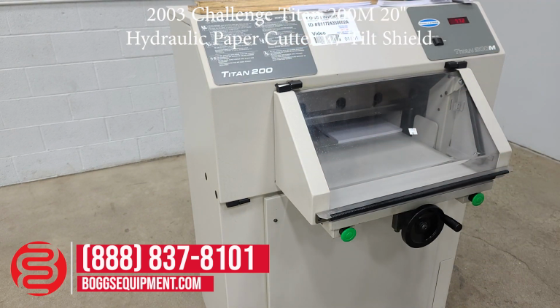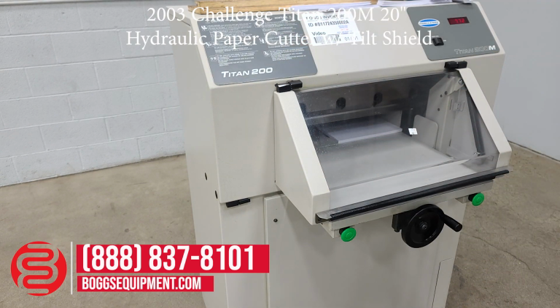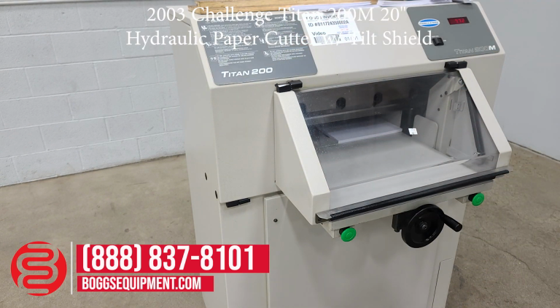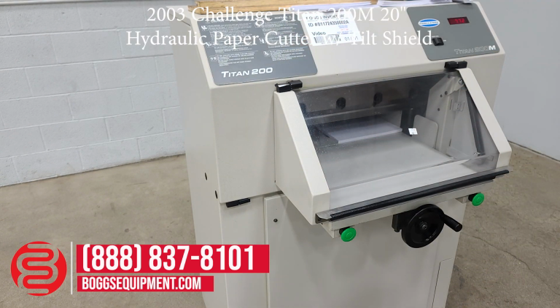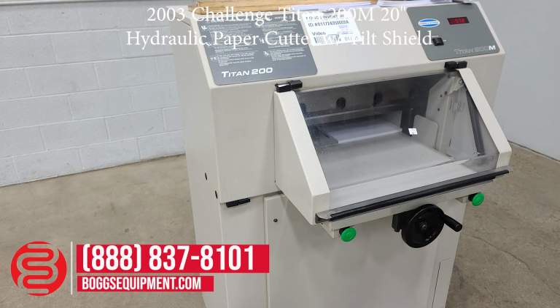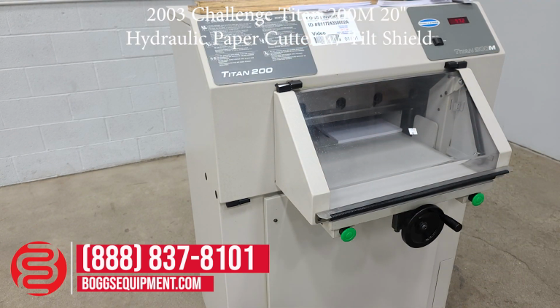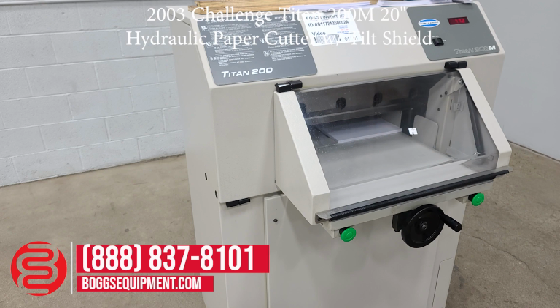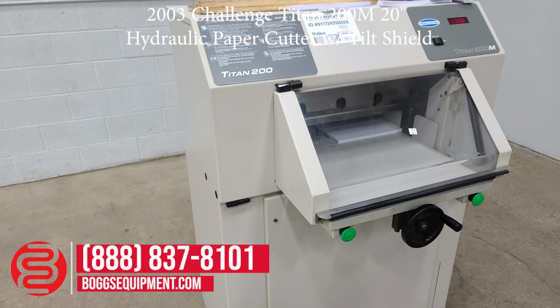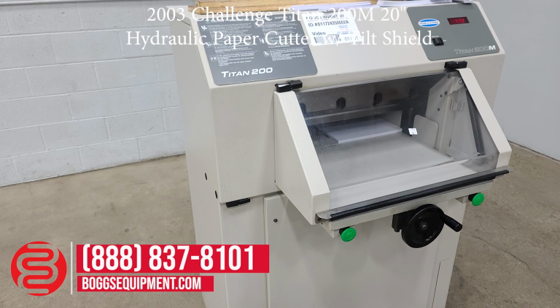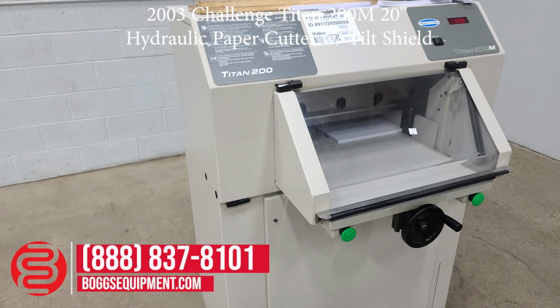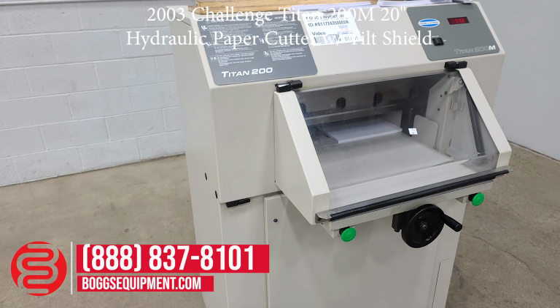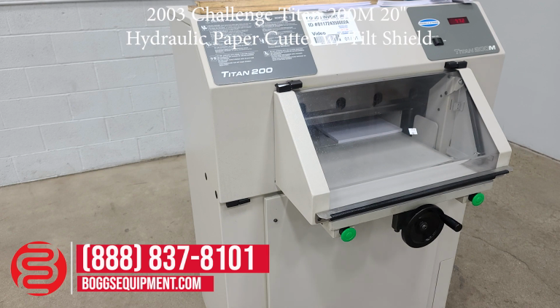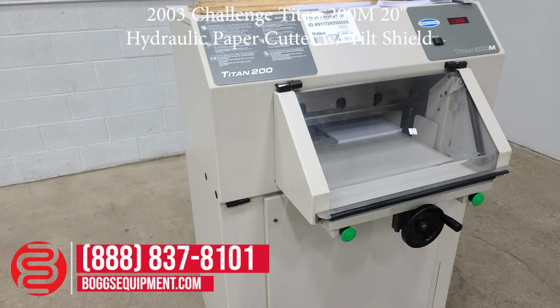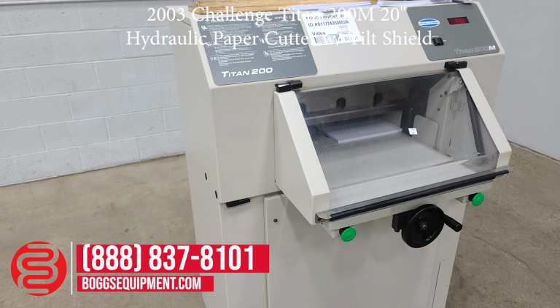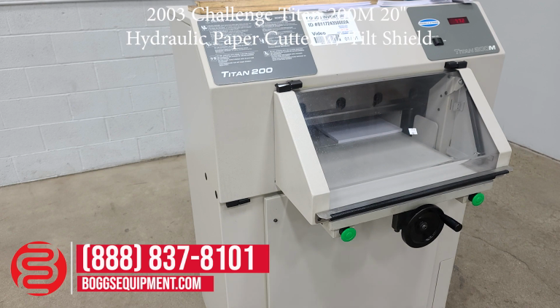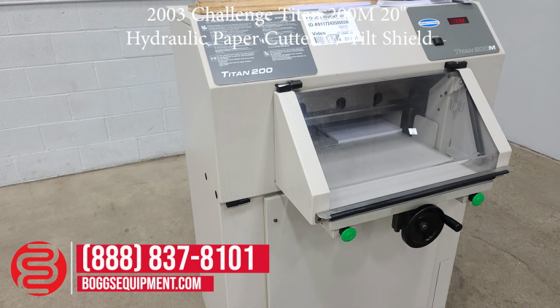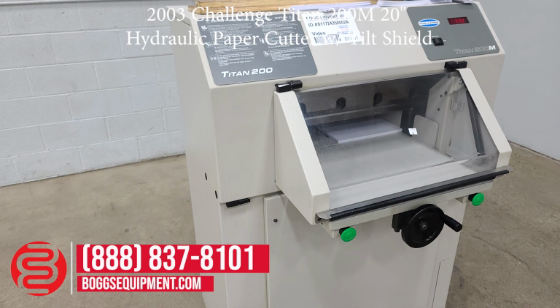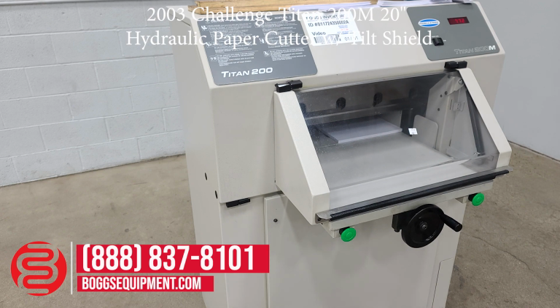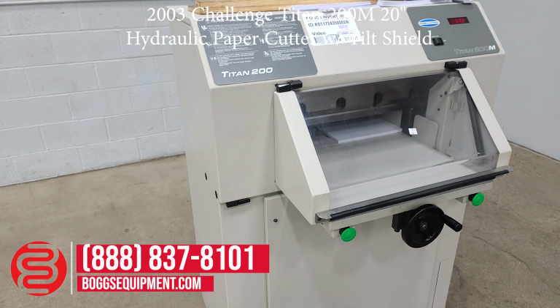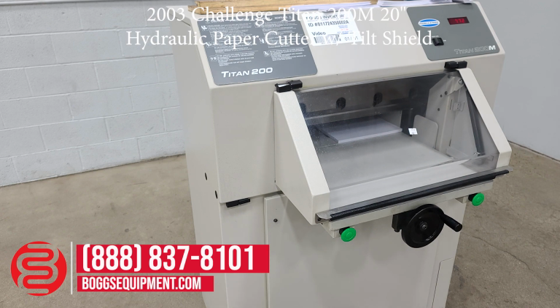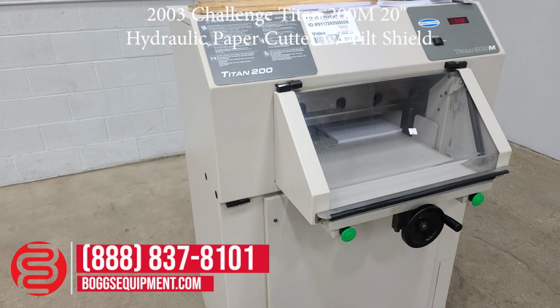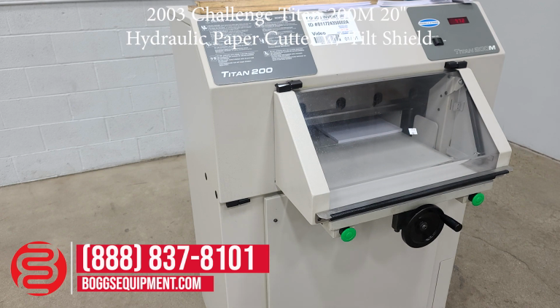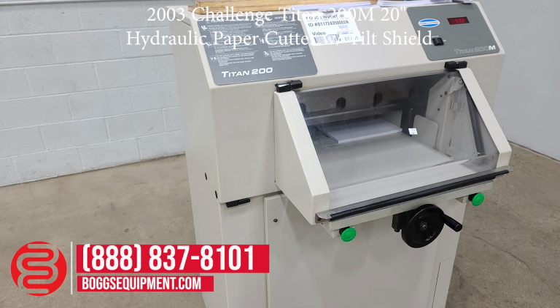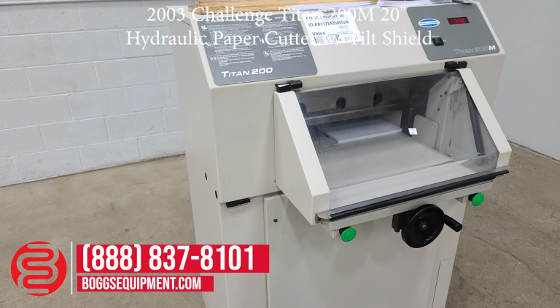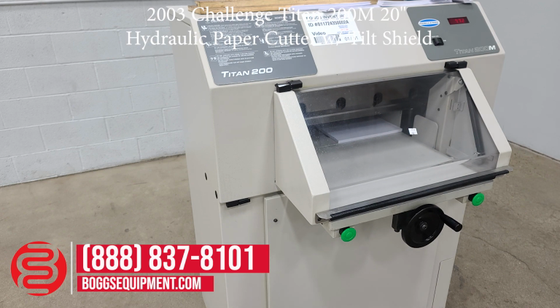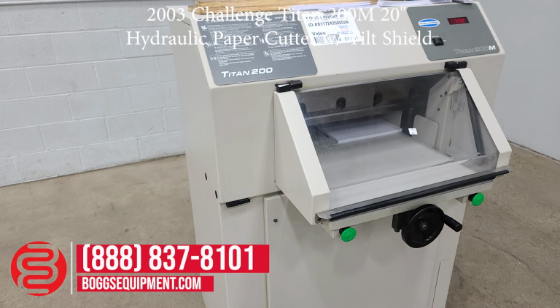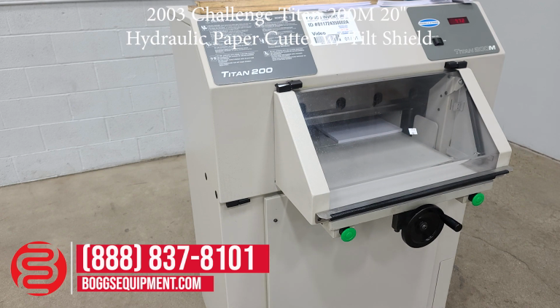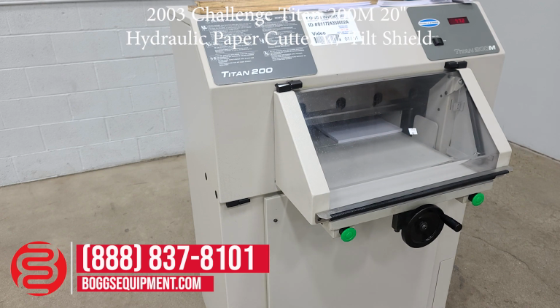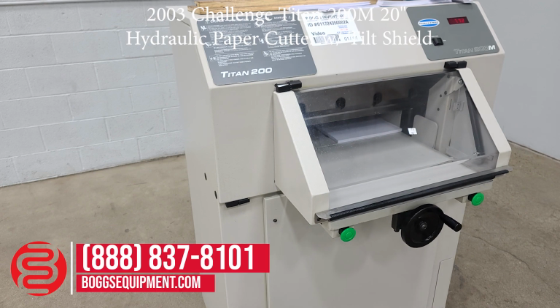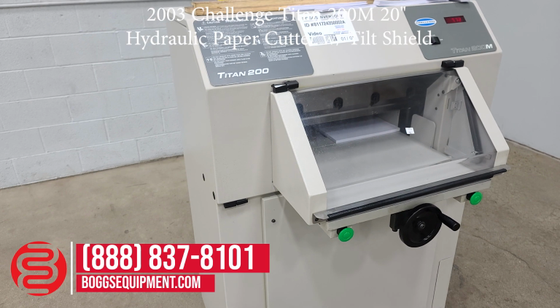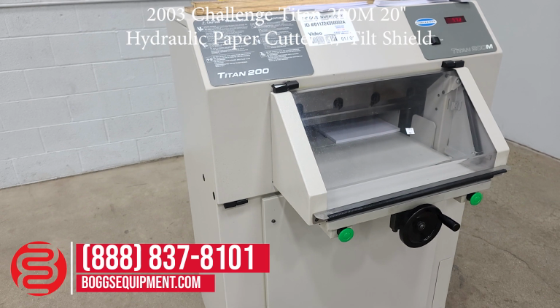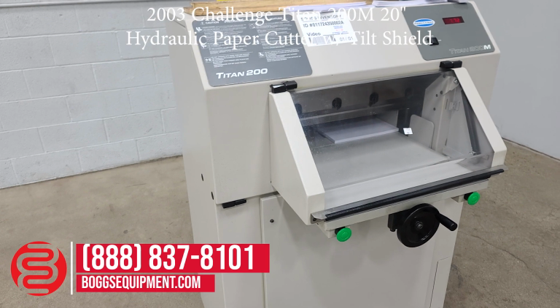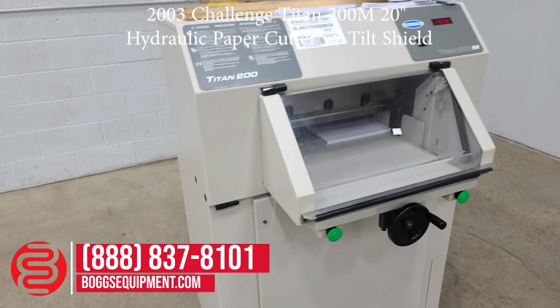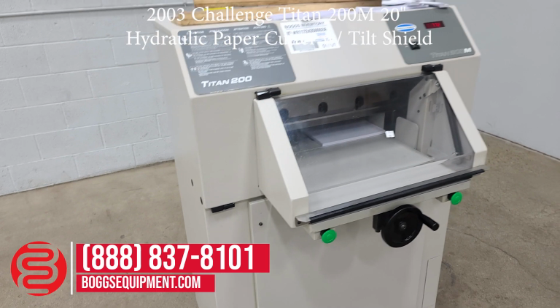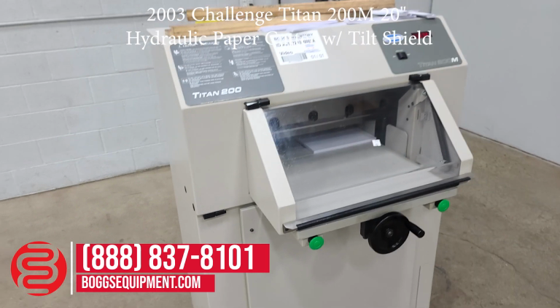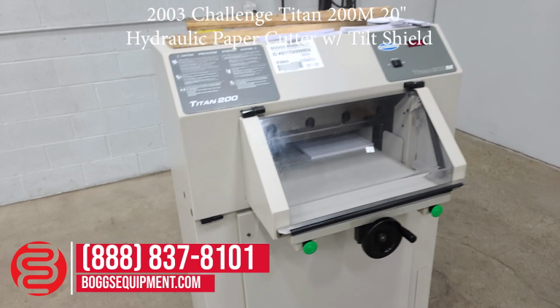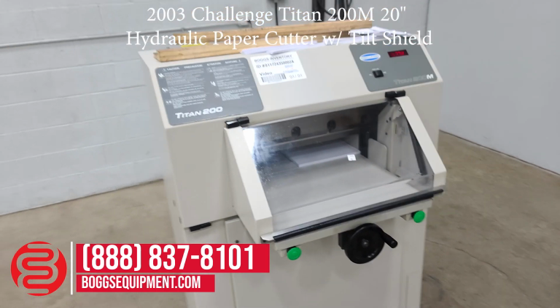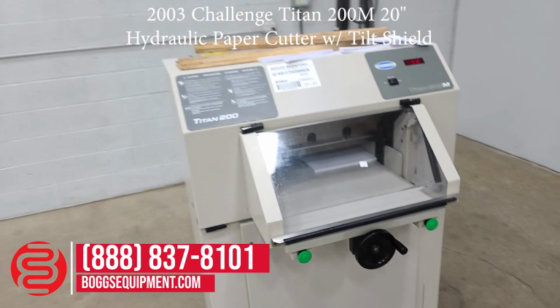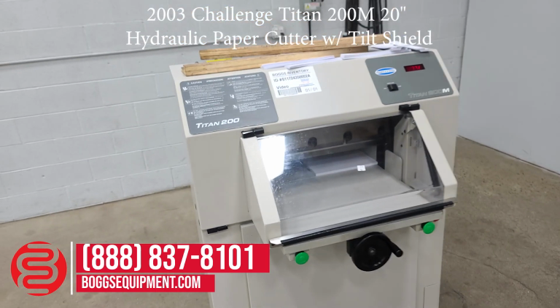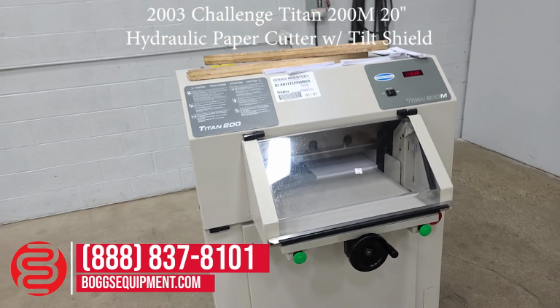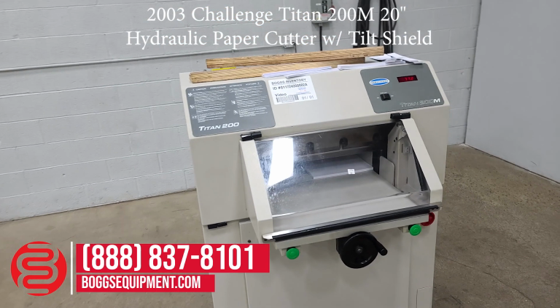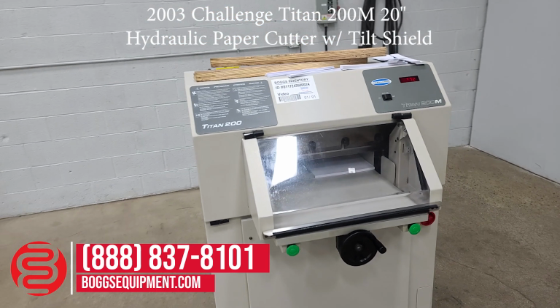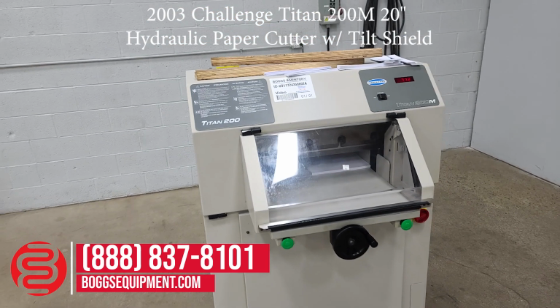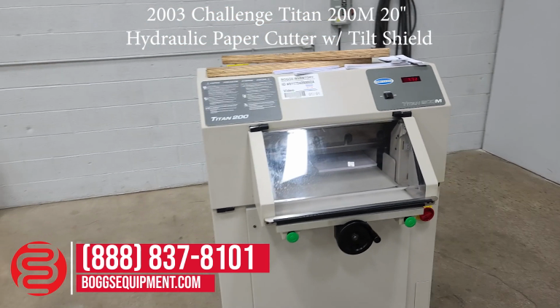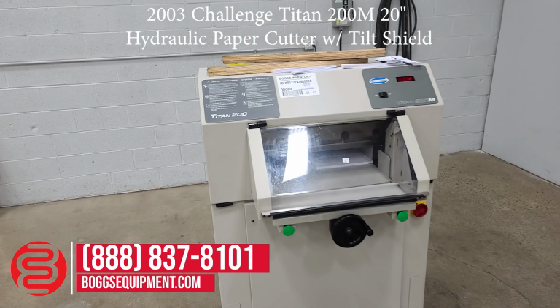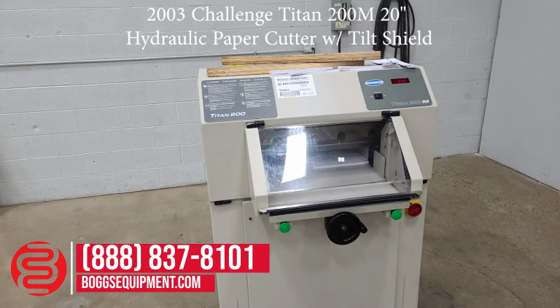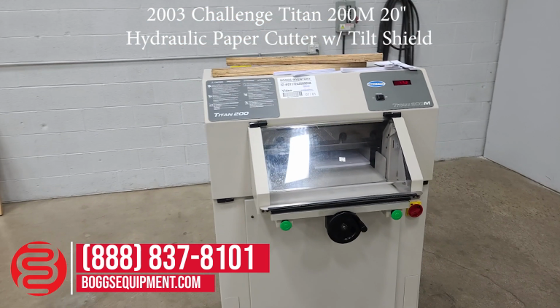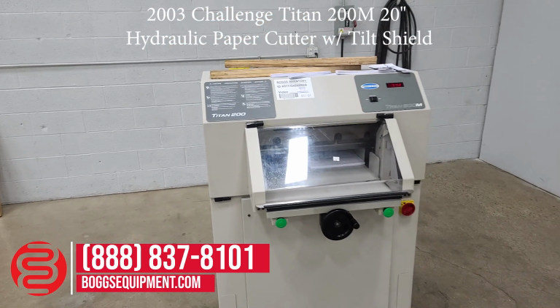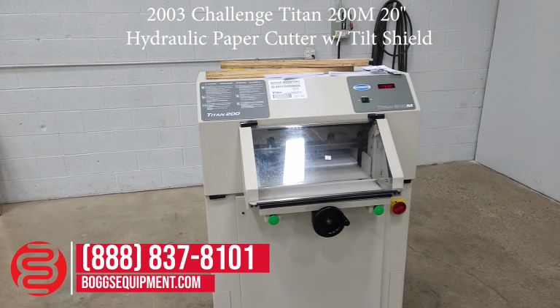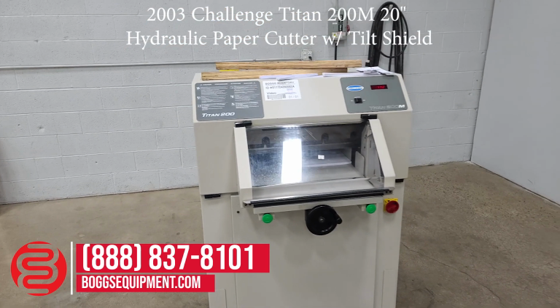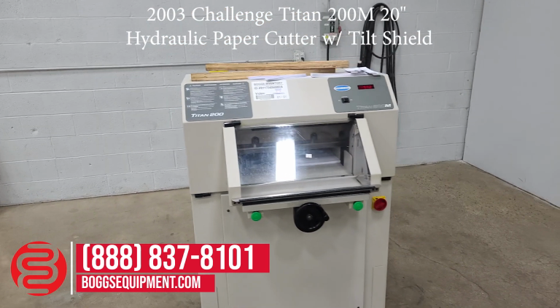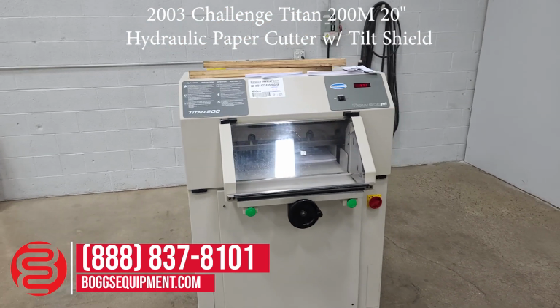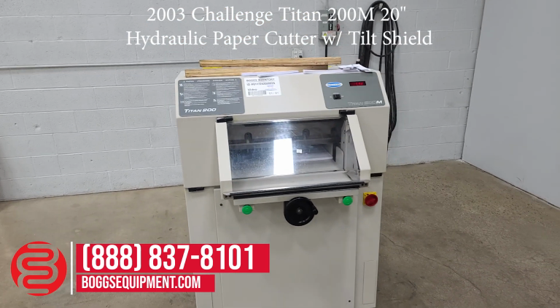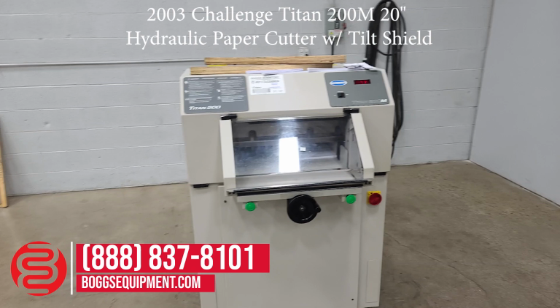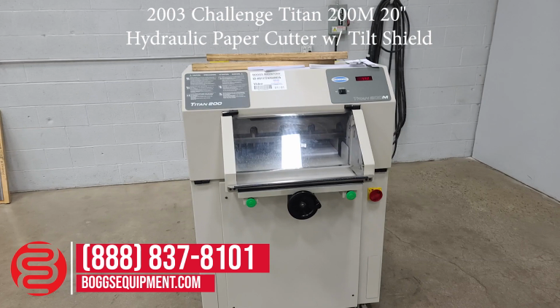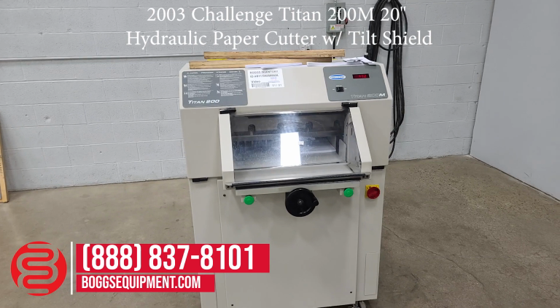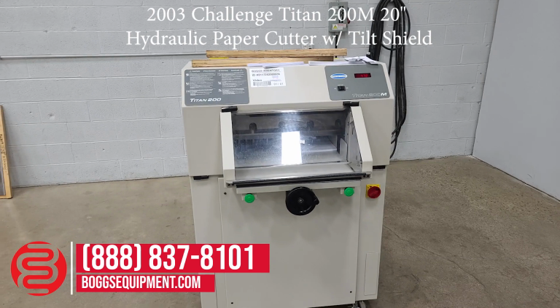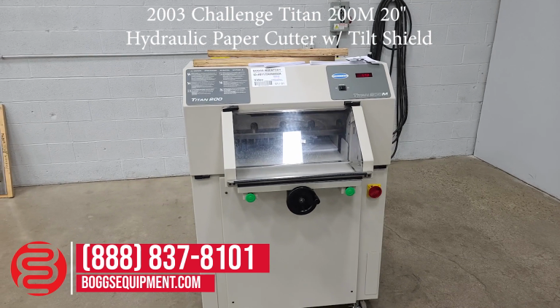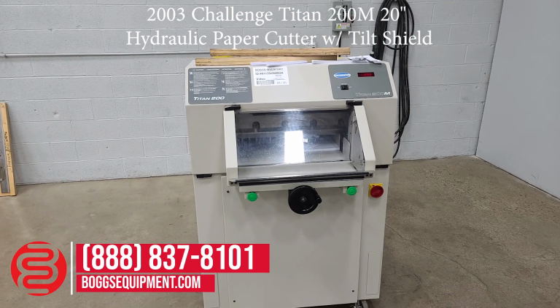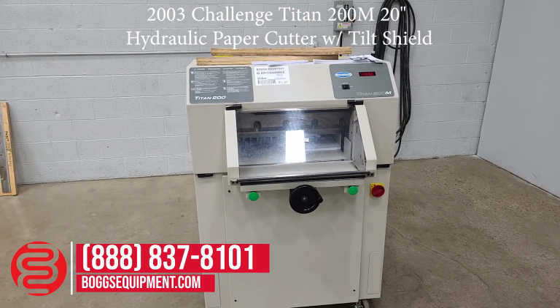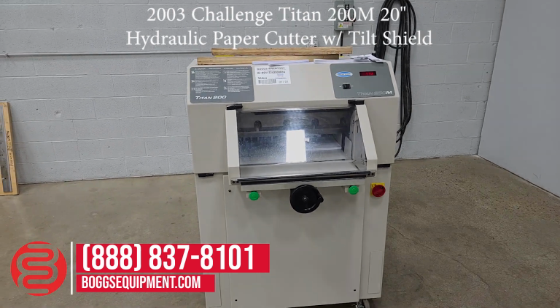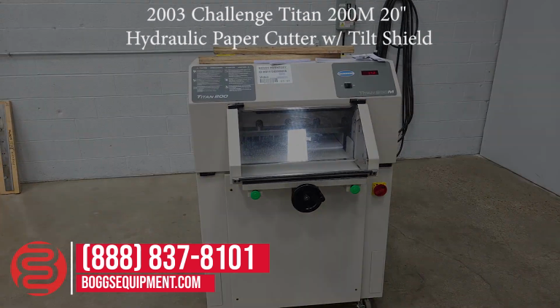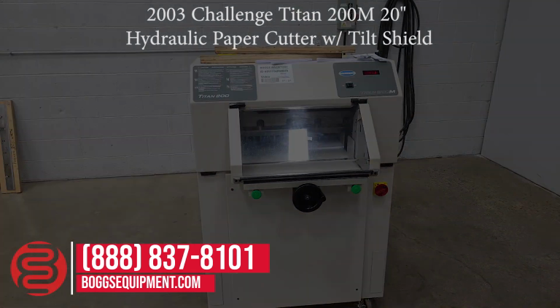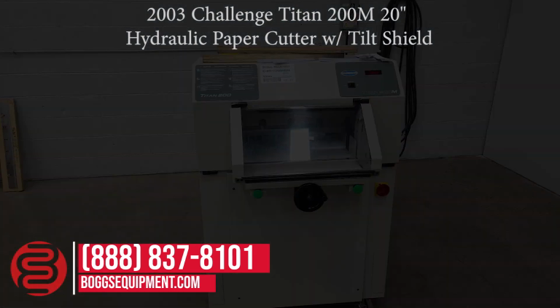Here again, we have the Challenge Titan 200 manual control cutter.